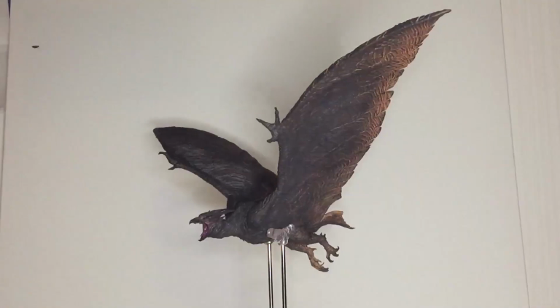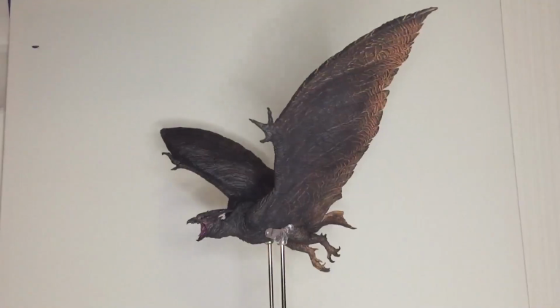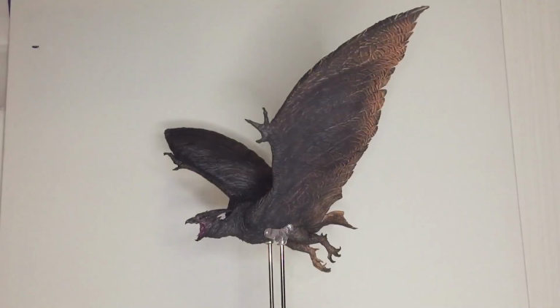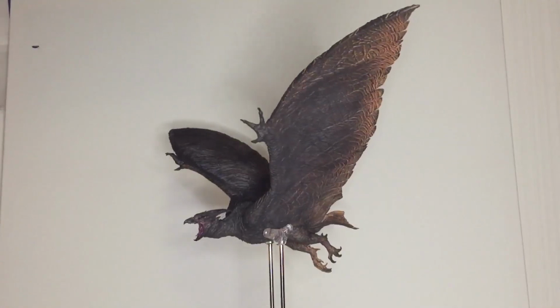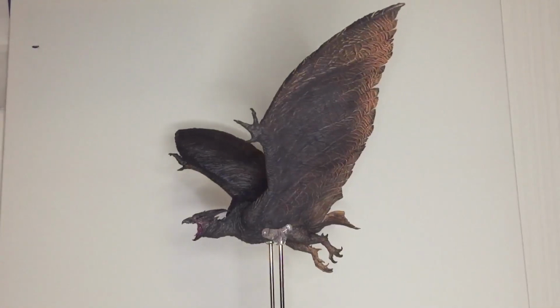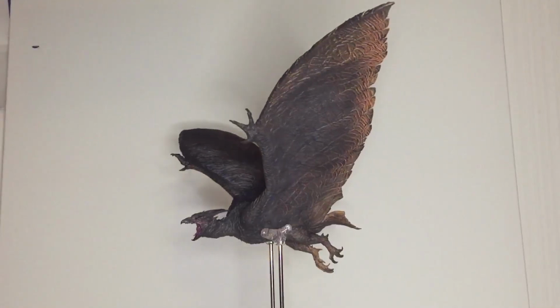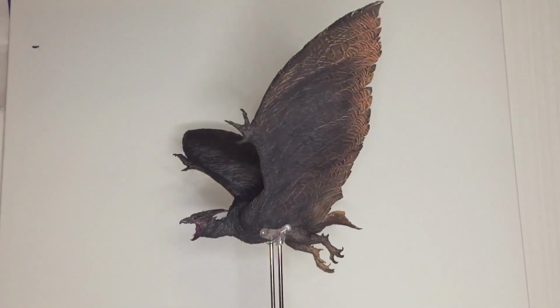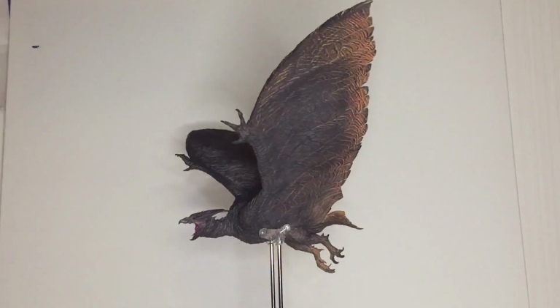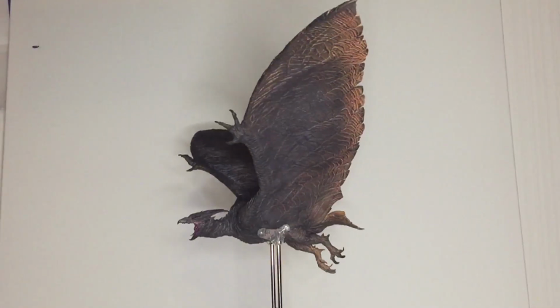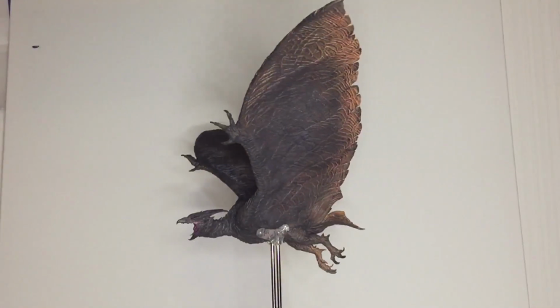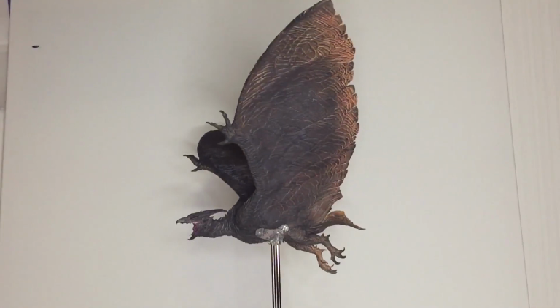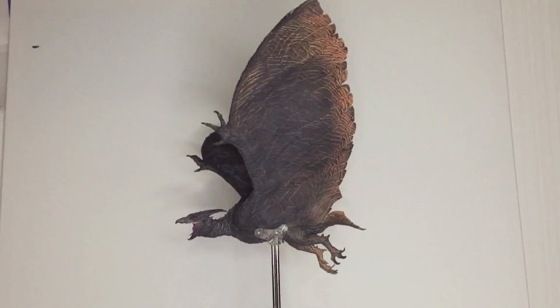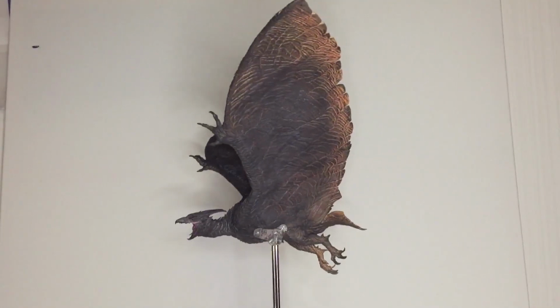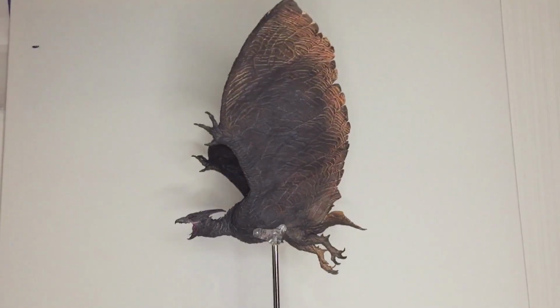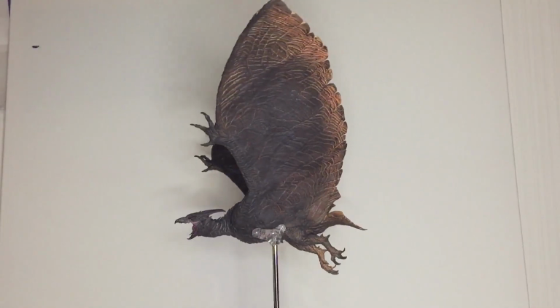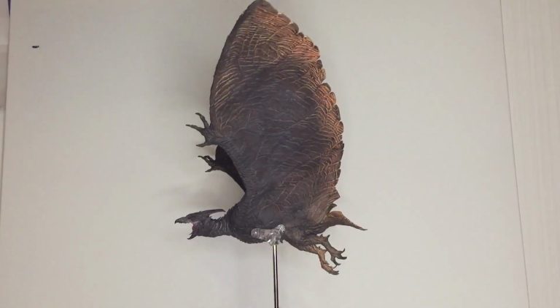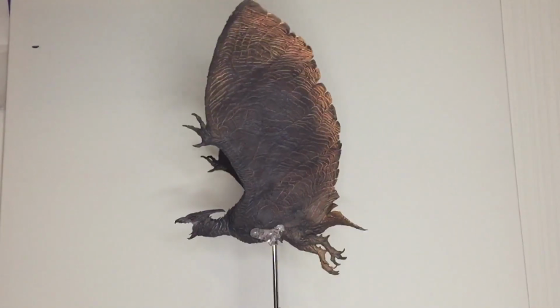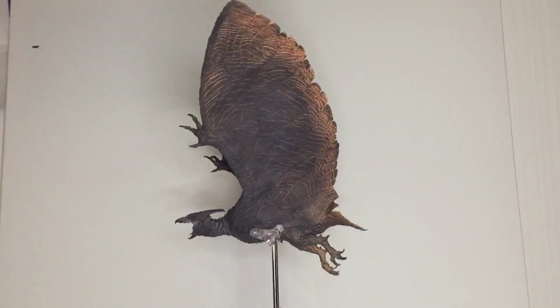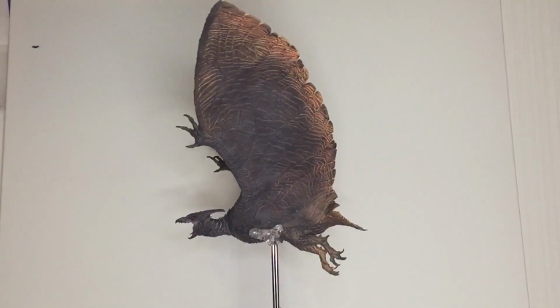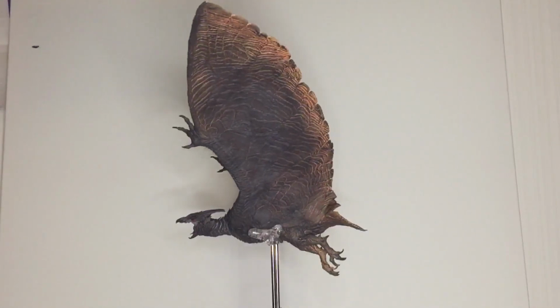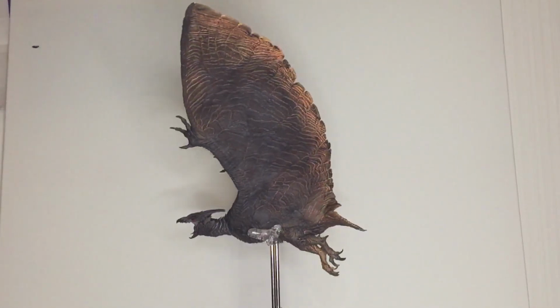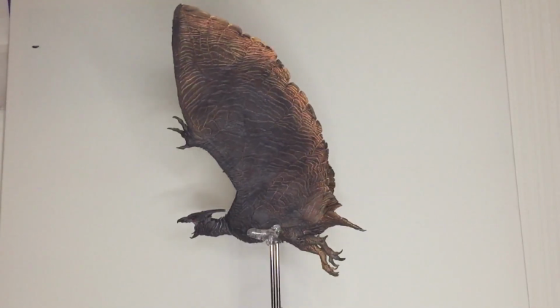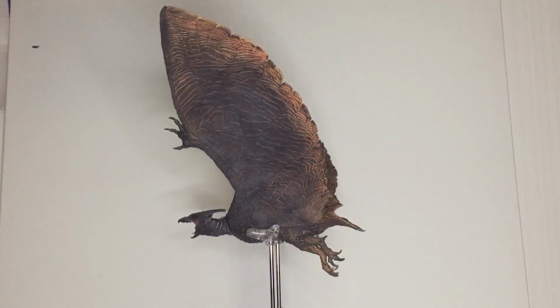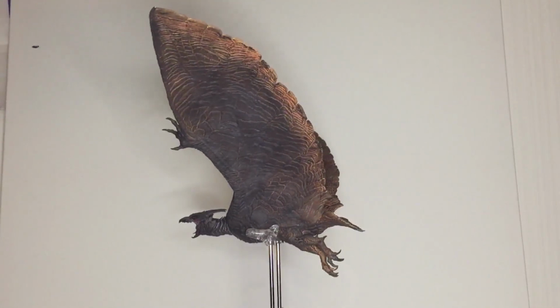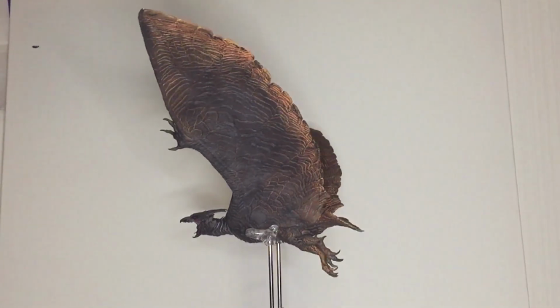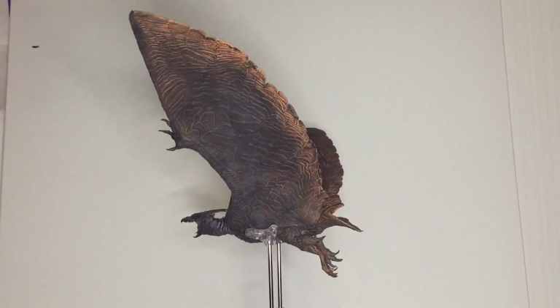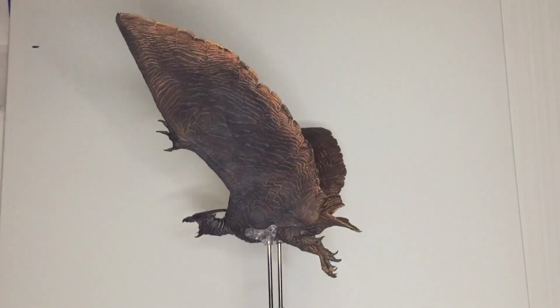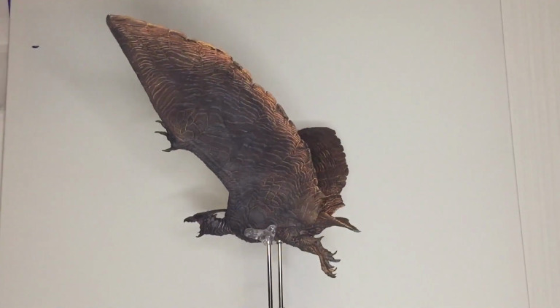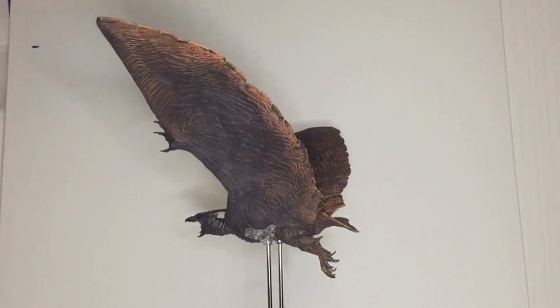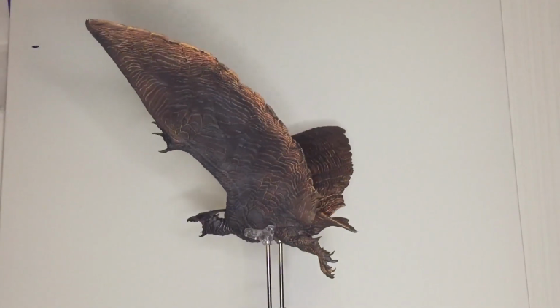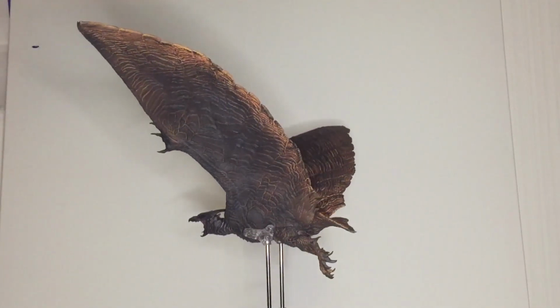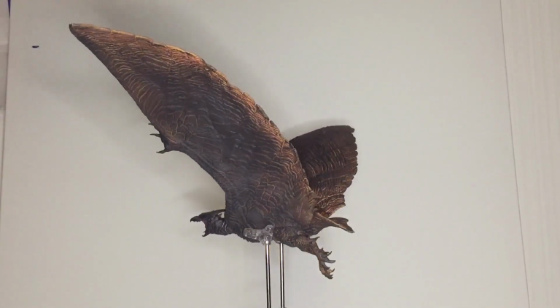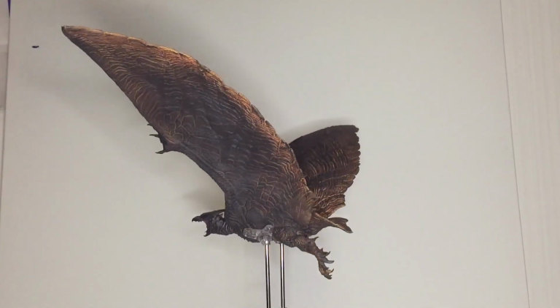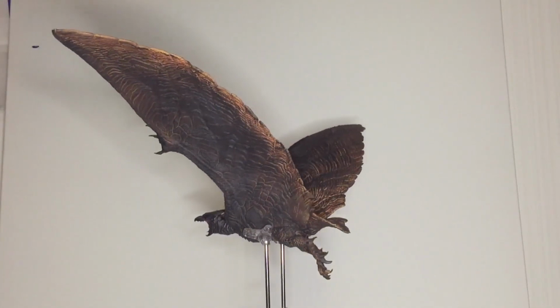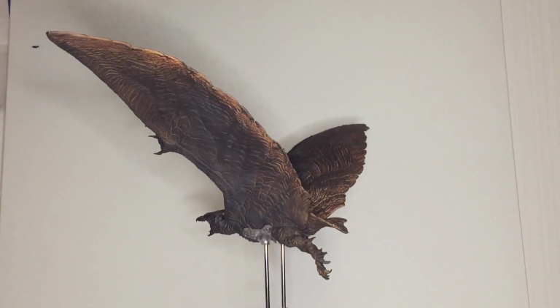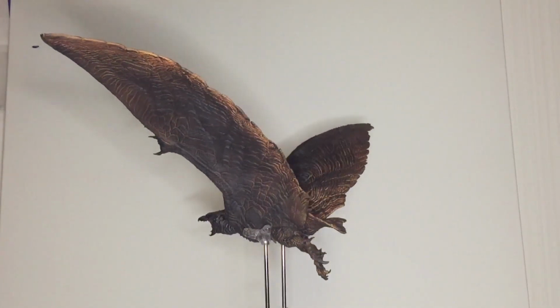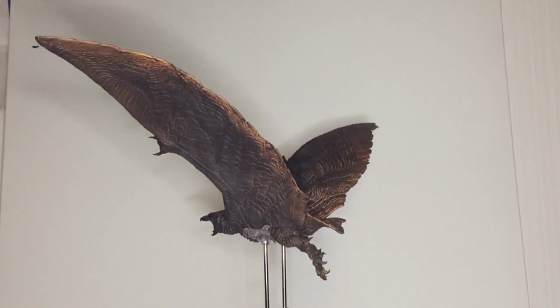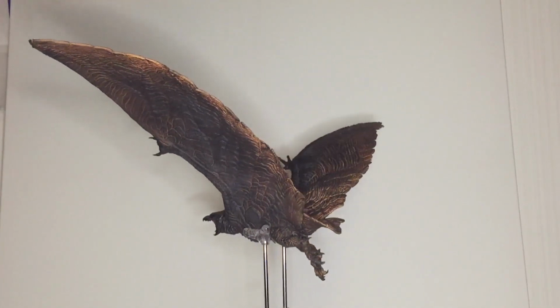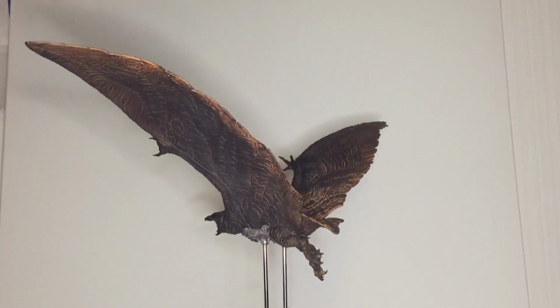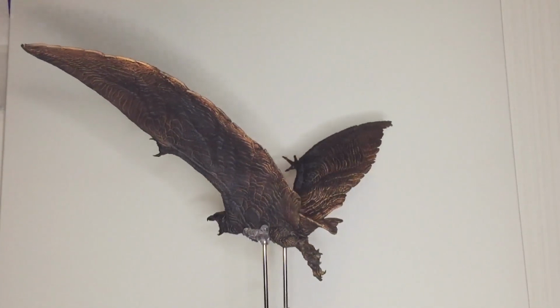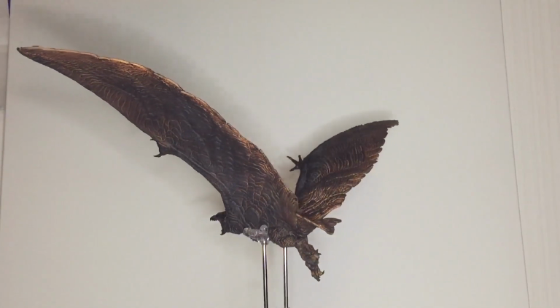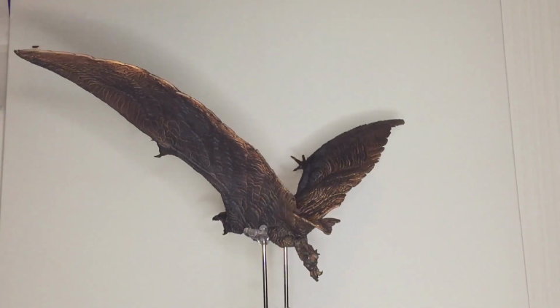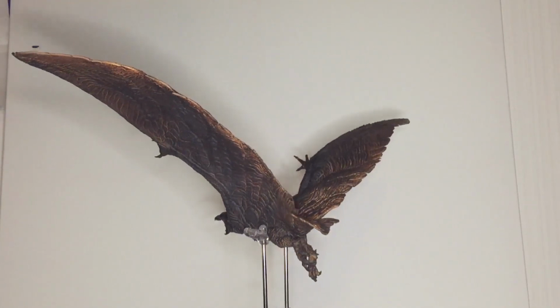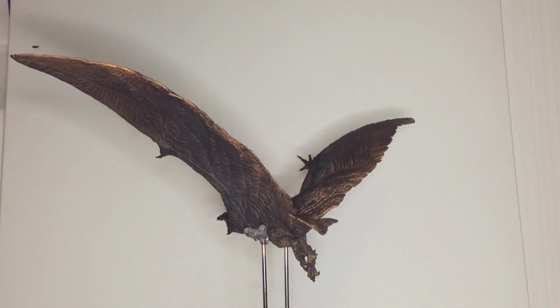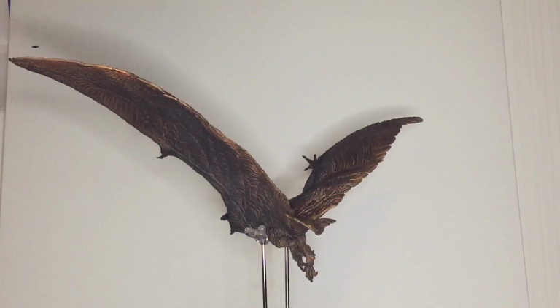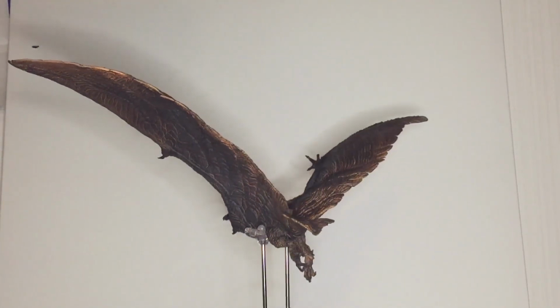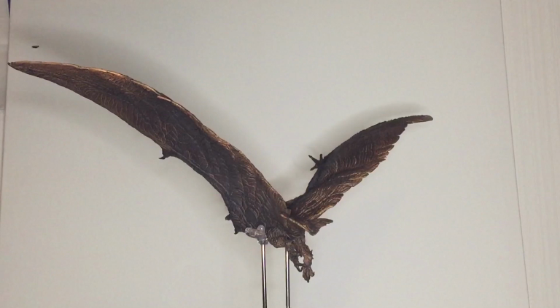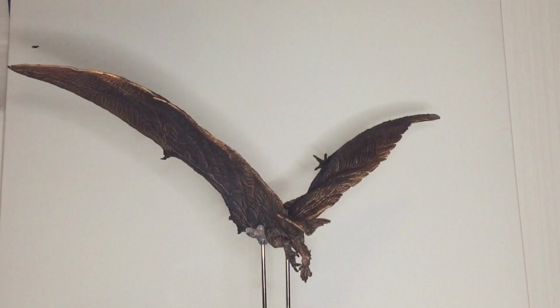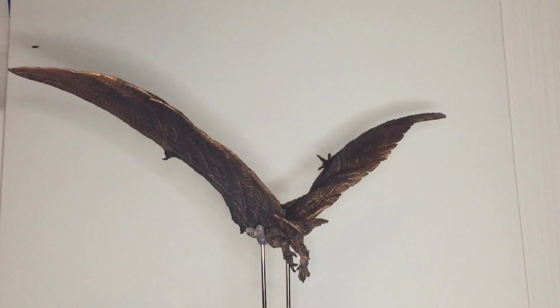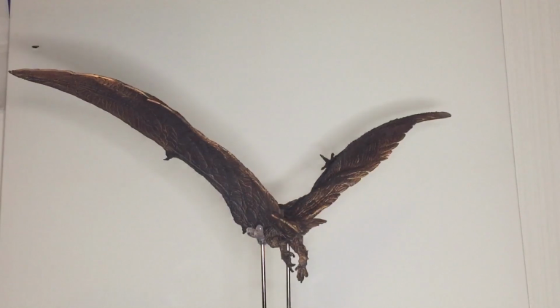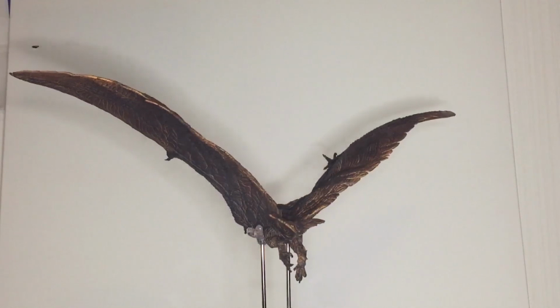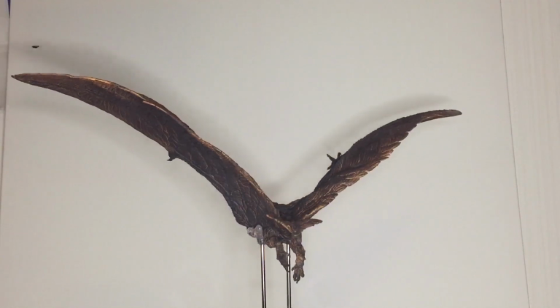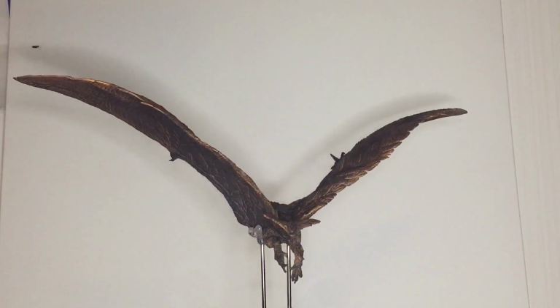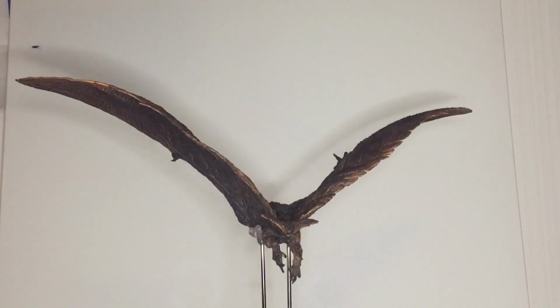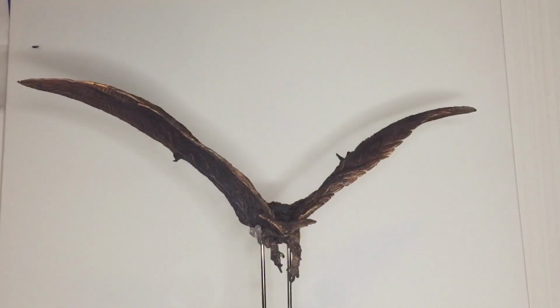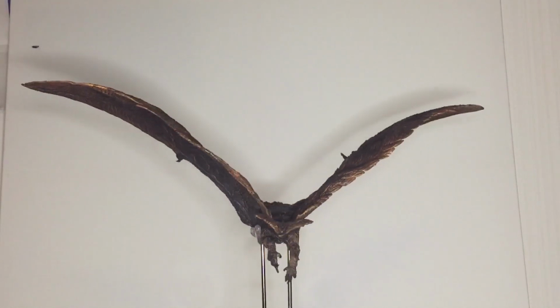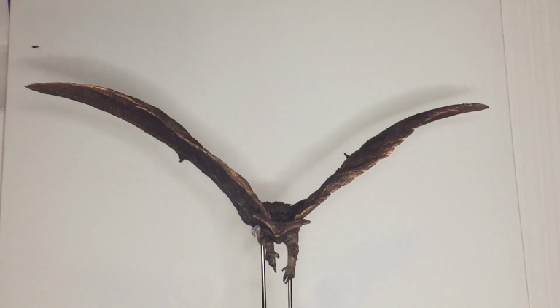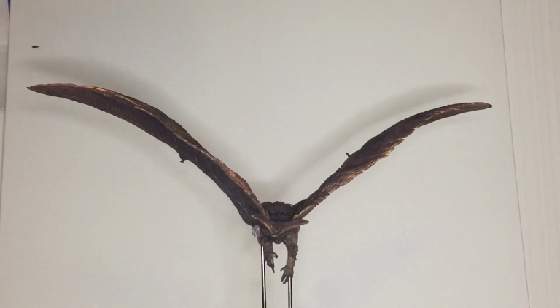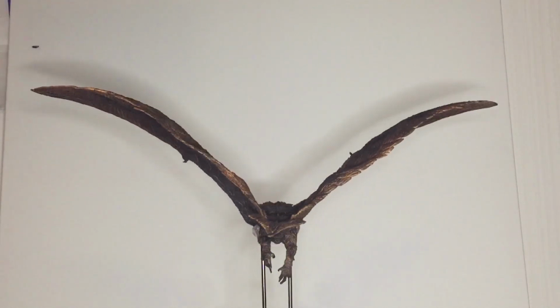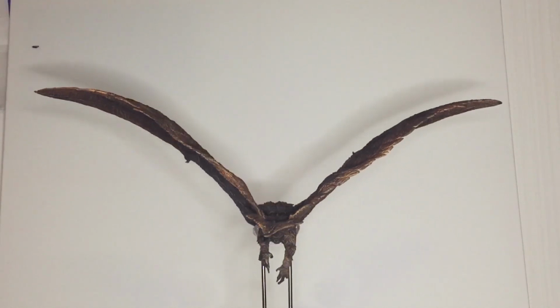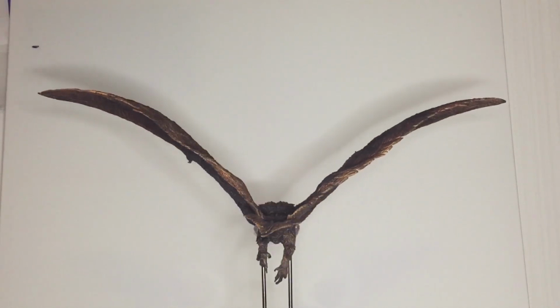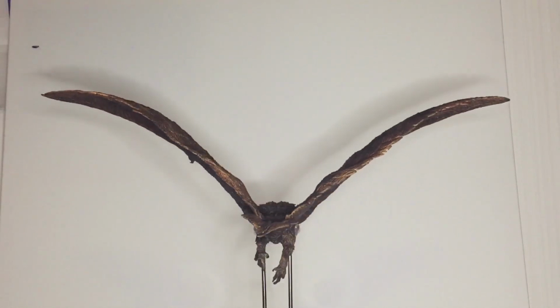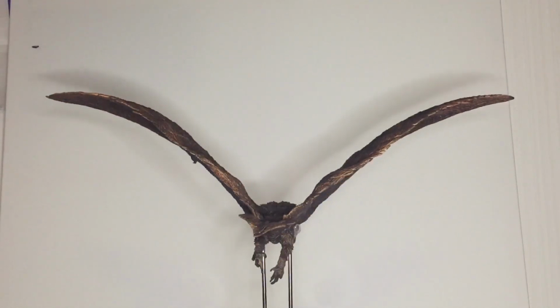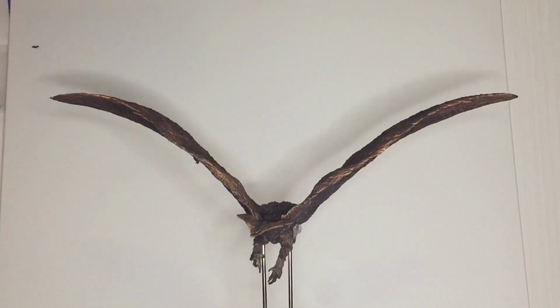Hello Collectors! We're sticking with Large Monster Series again here with Rodan 2019 from X Plus. This is the Ric version.